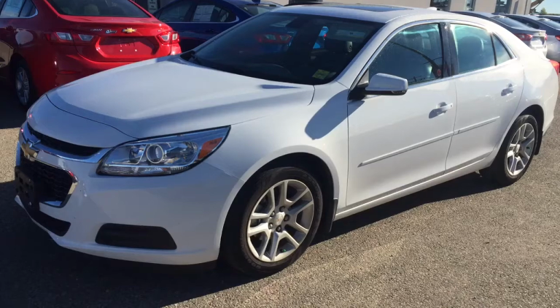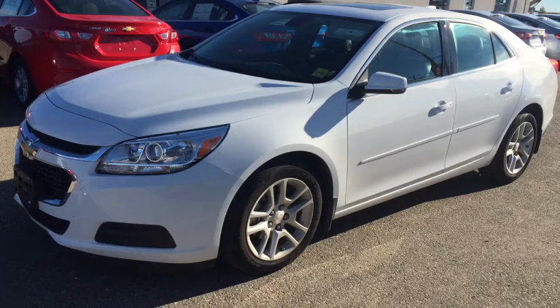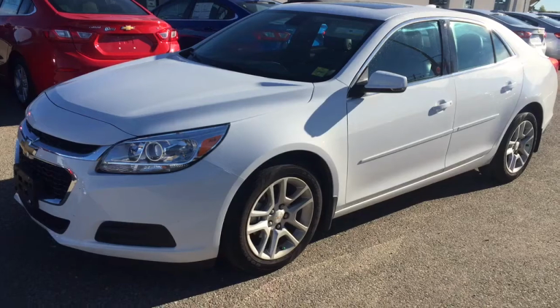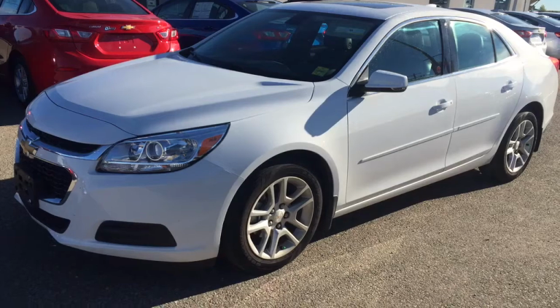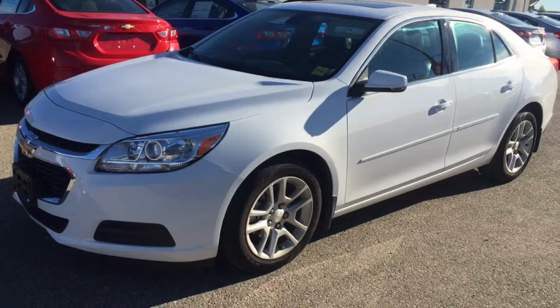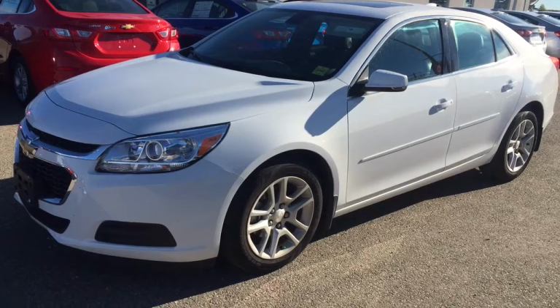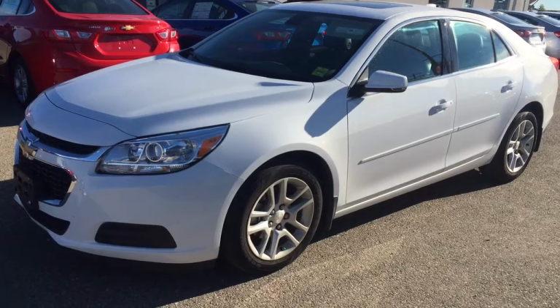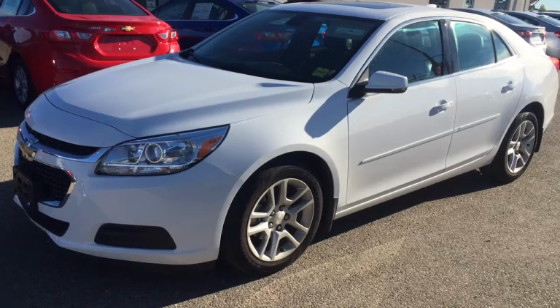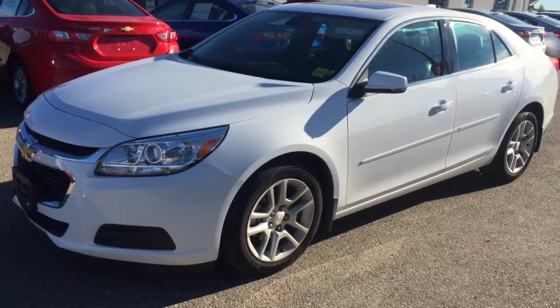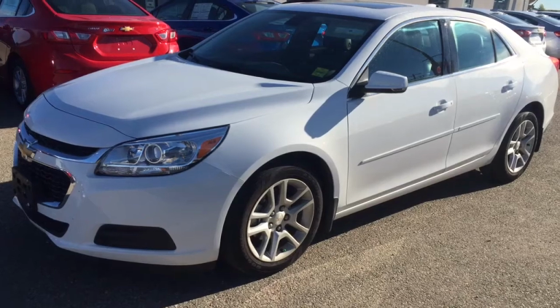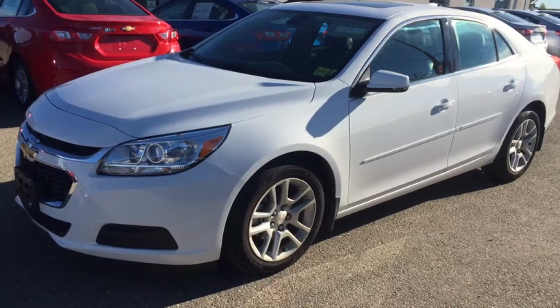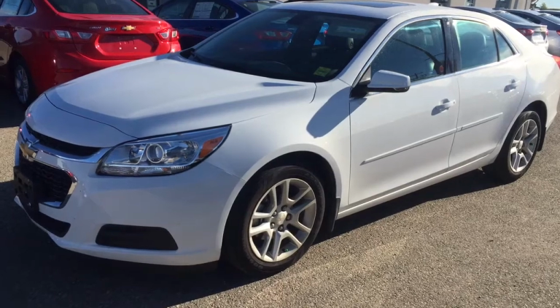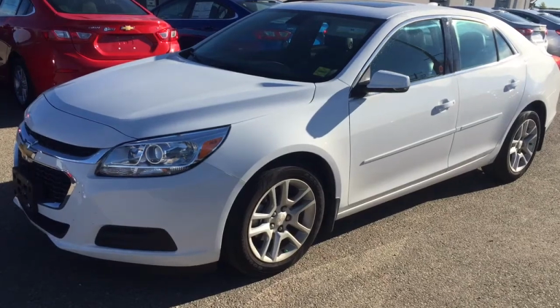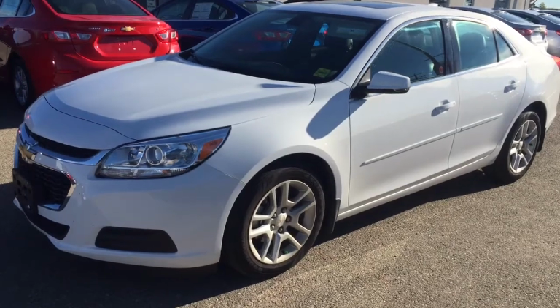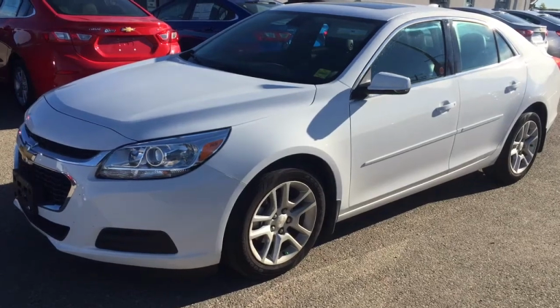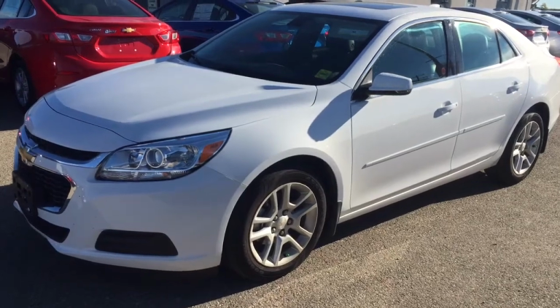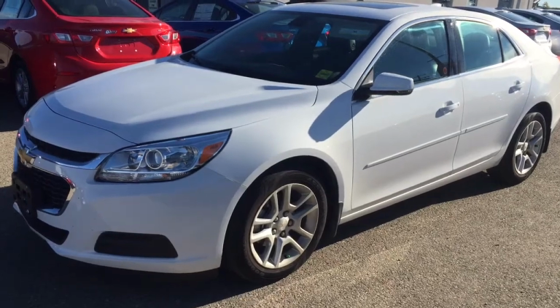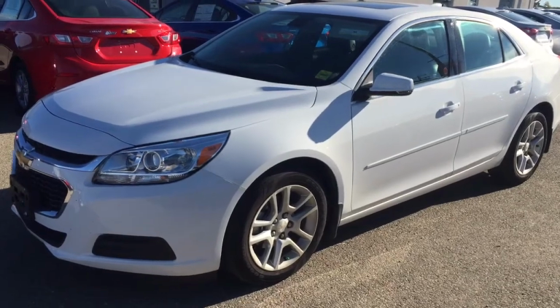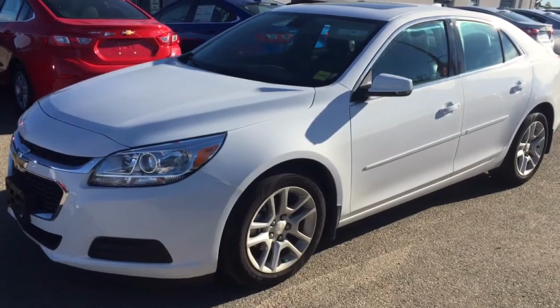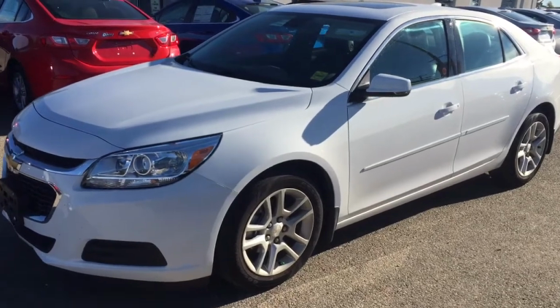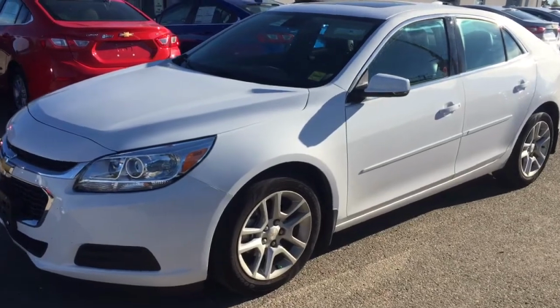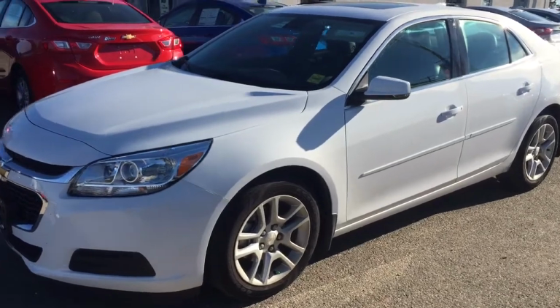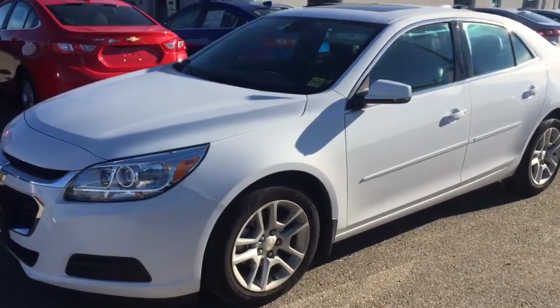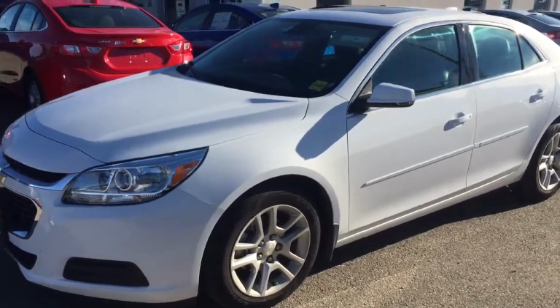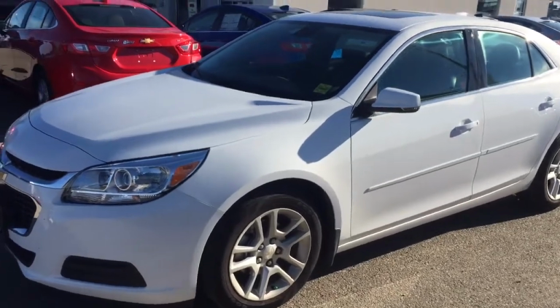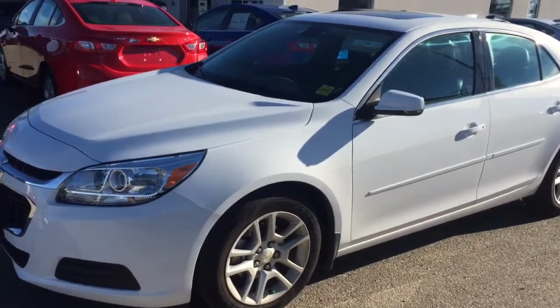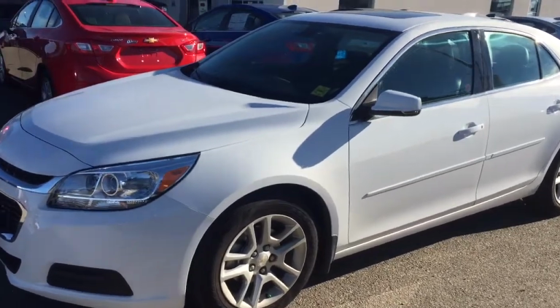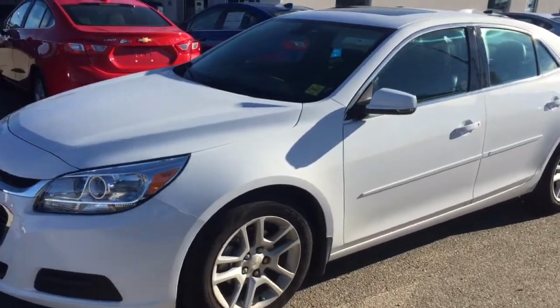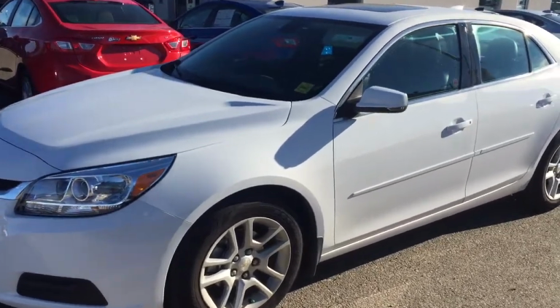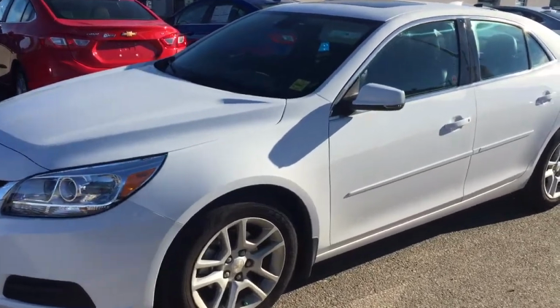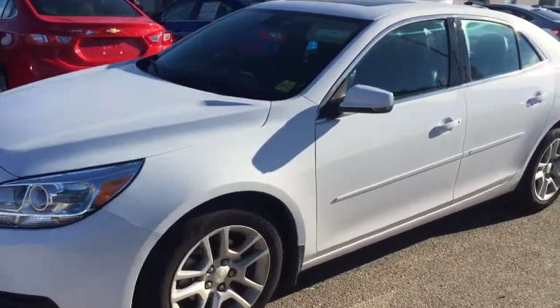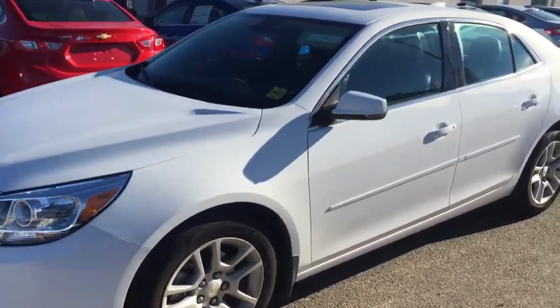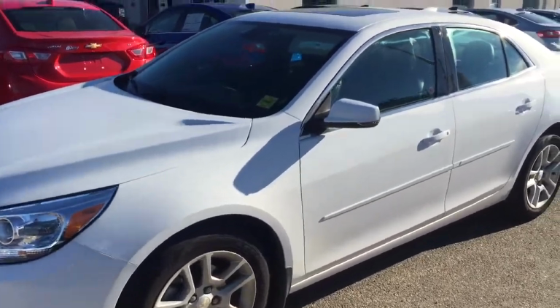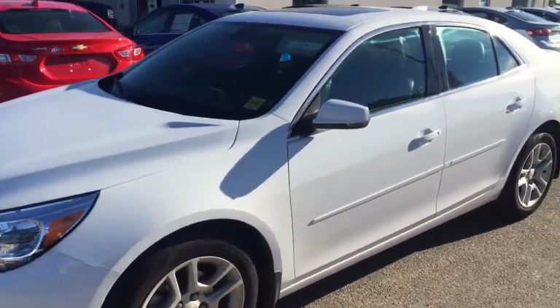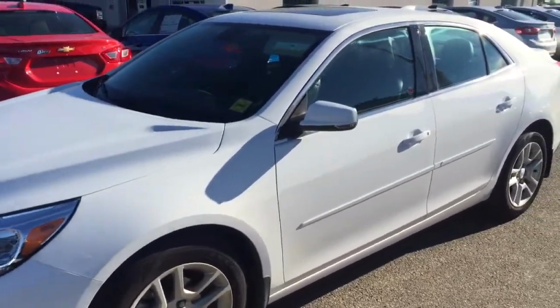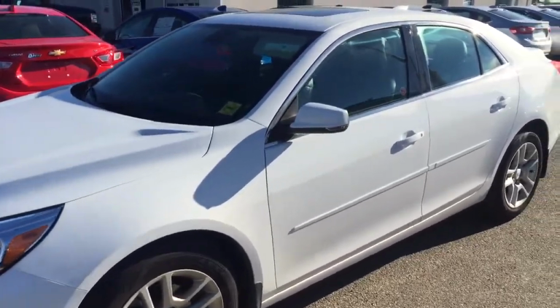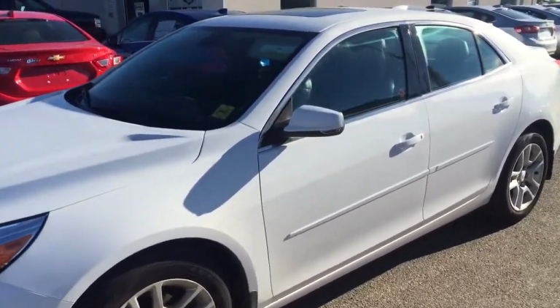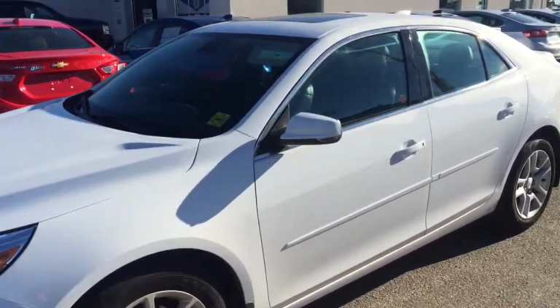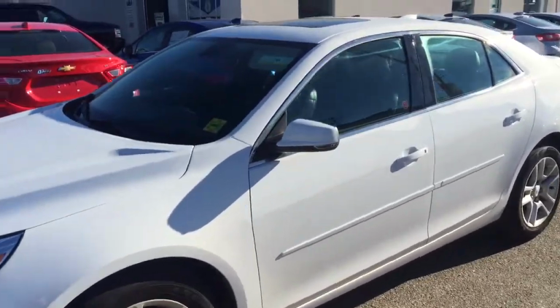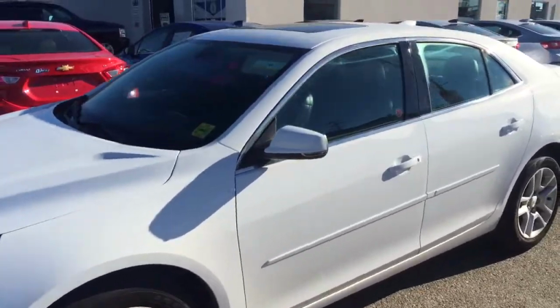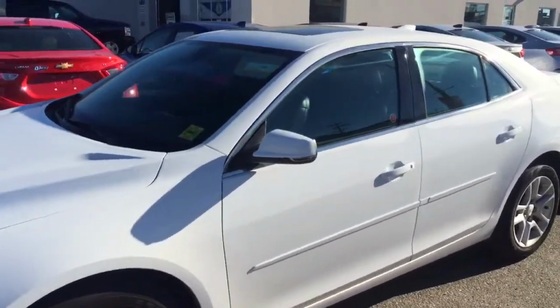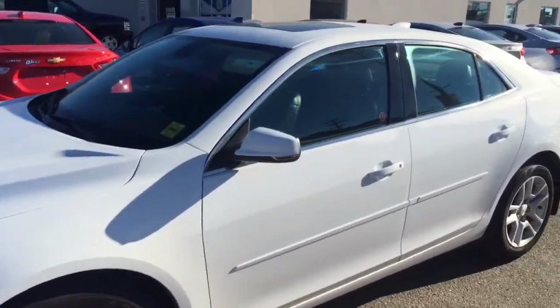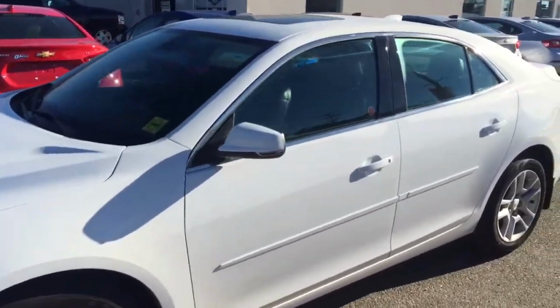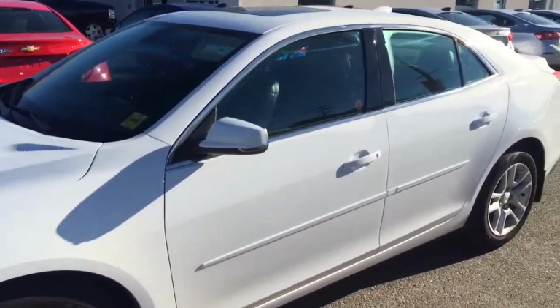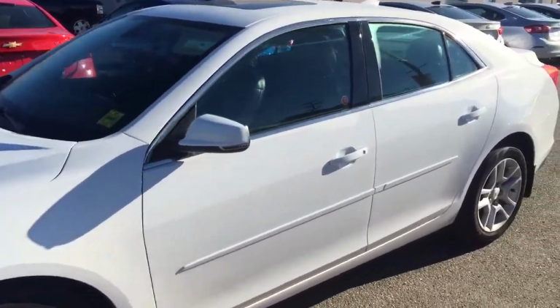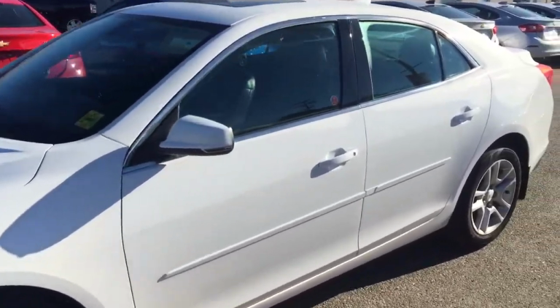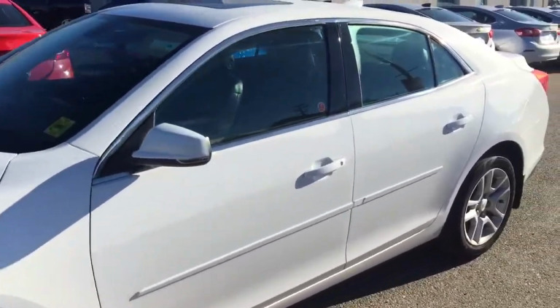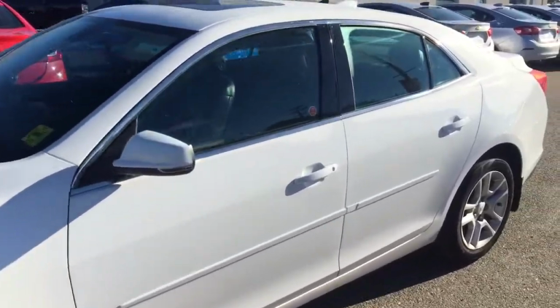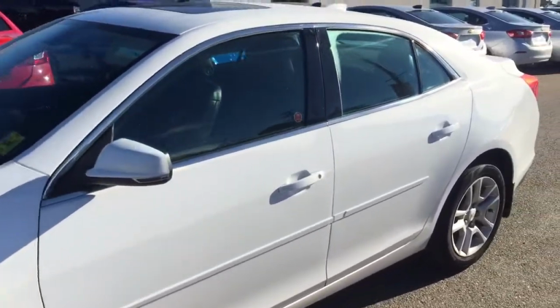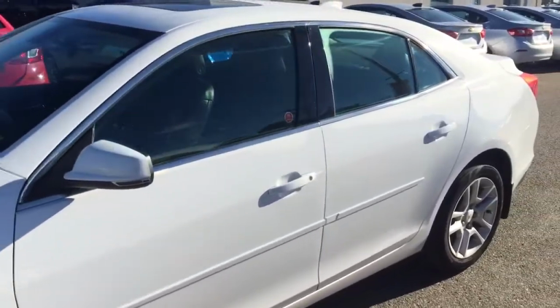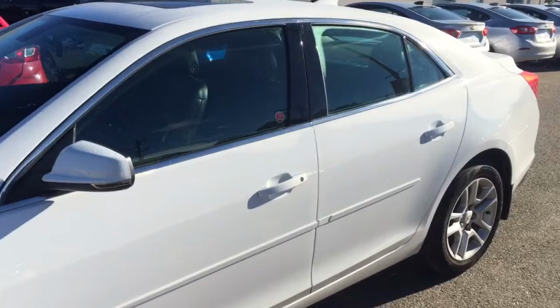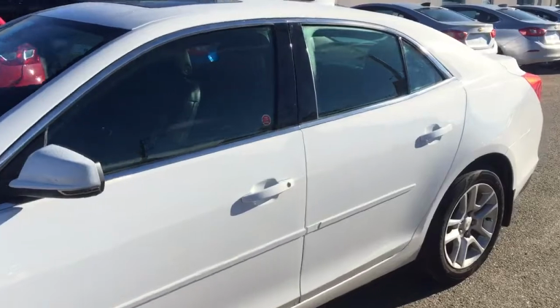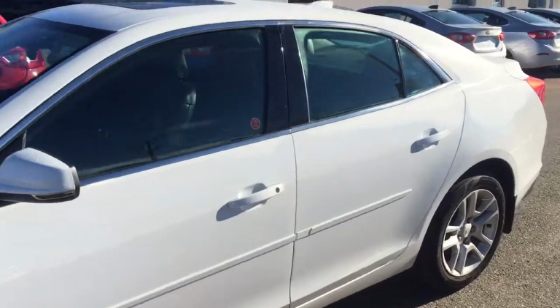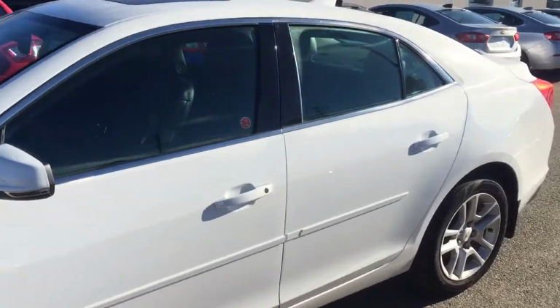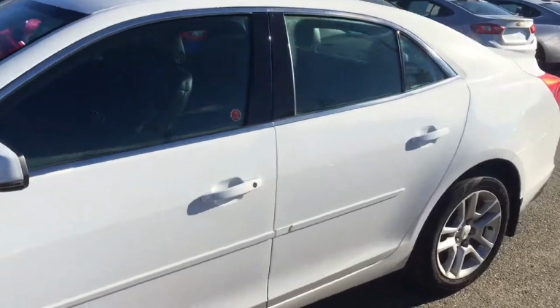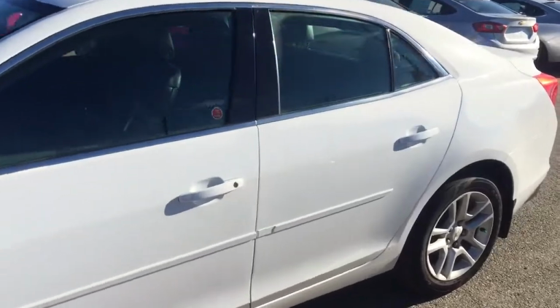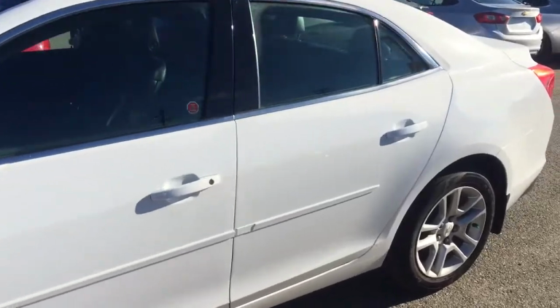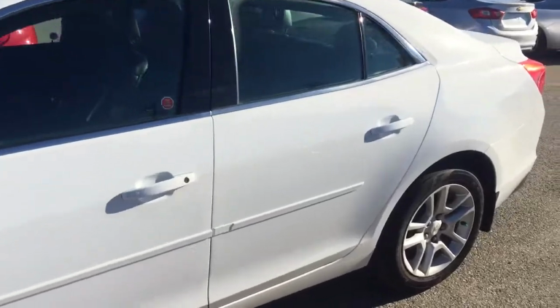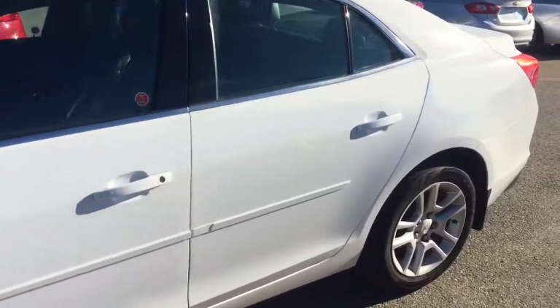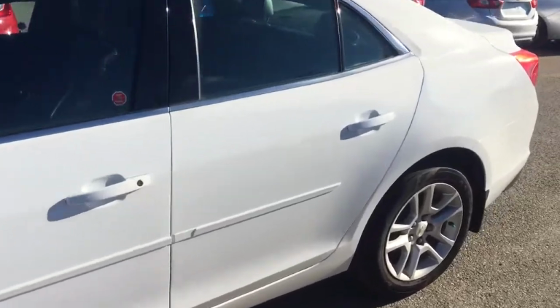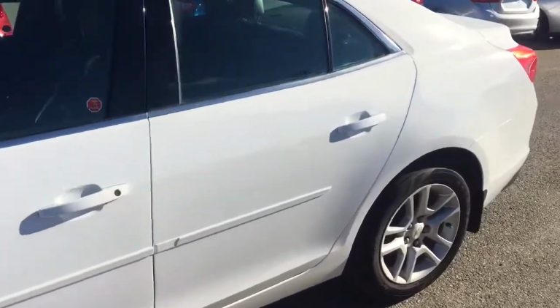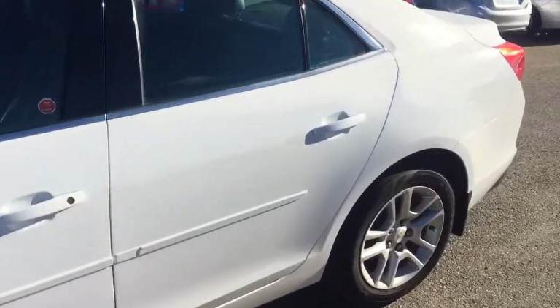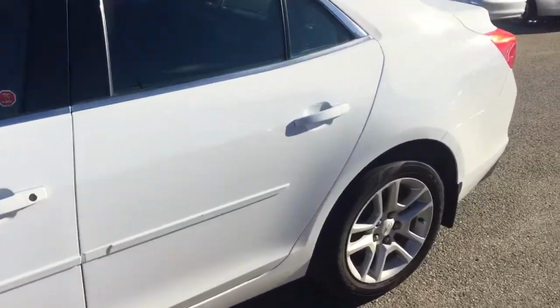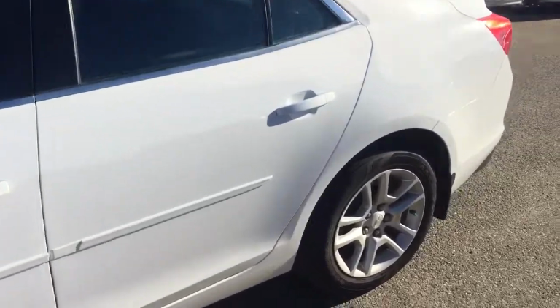Welcome to David Chevrolet. This is a 2015 Chevrolet Malibu in the color white.